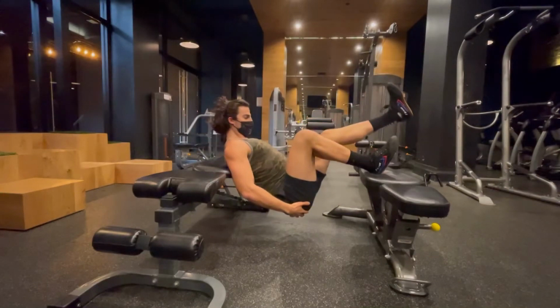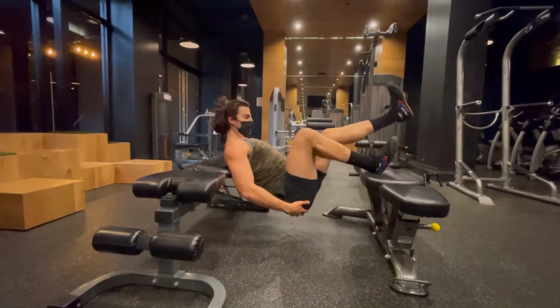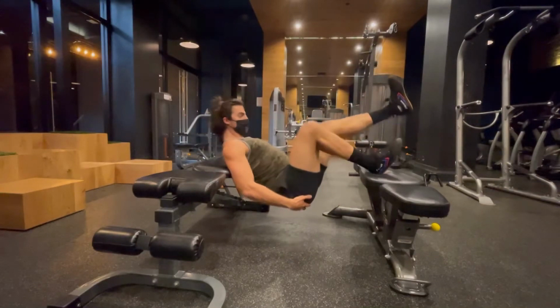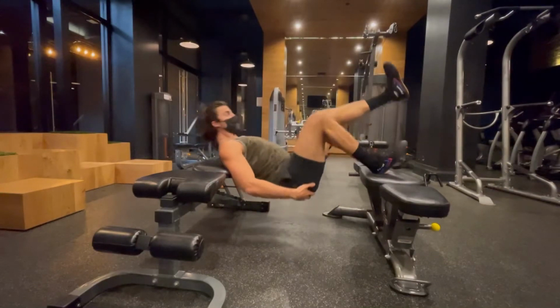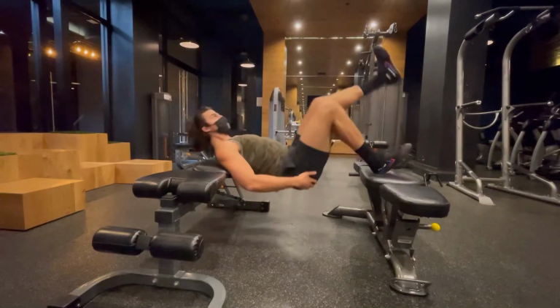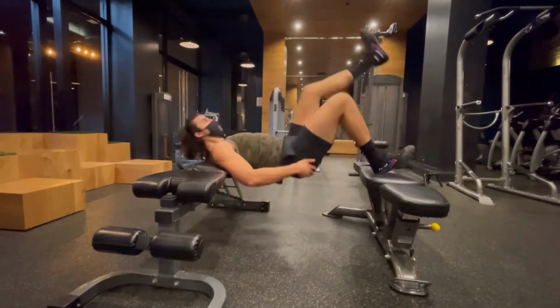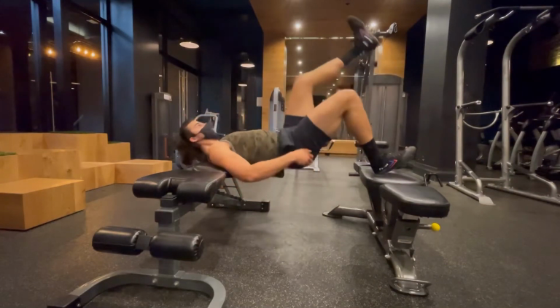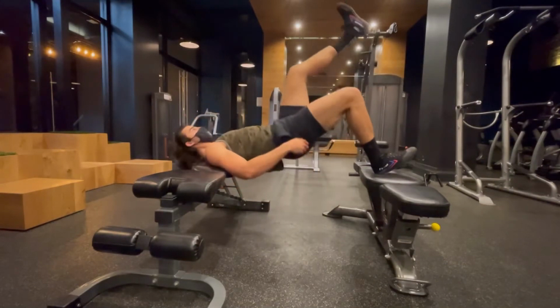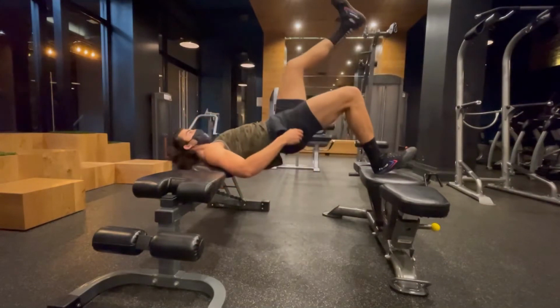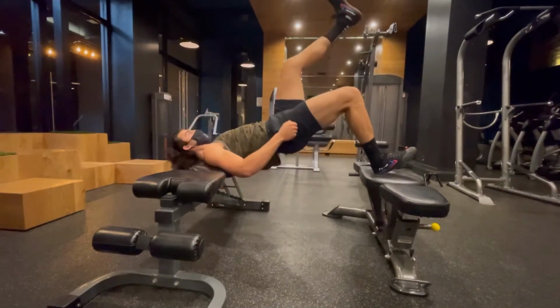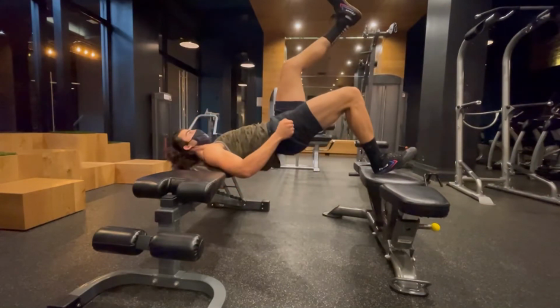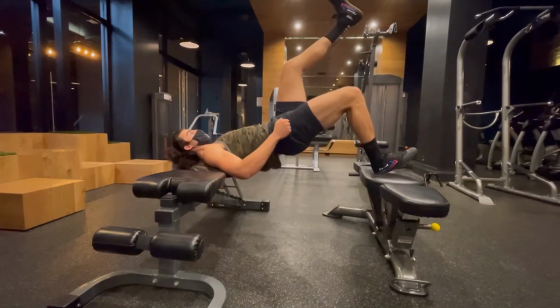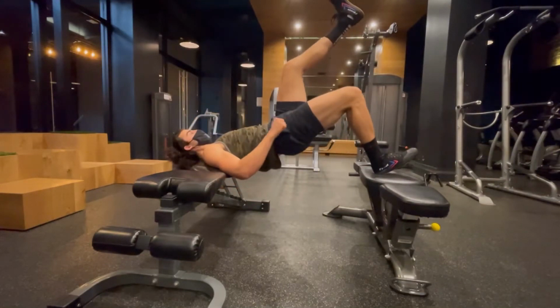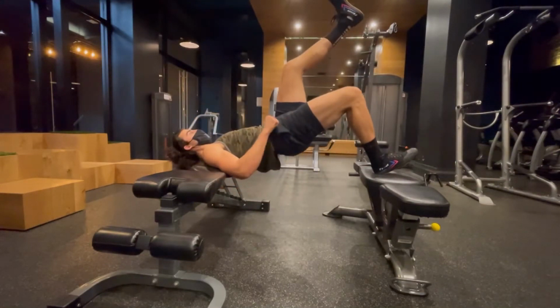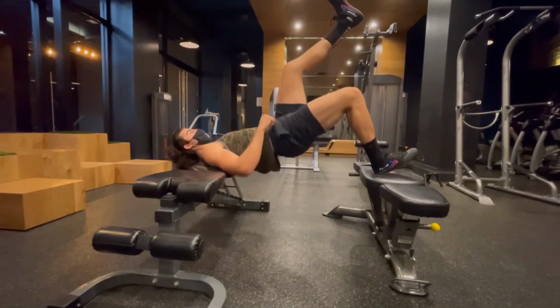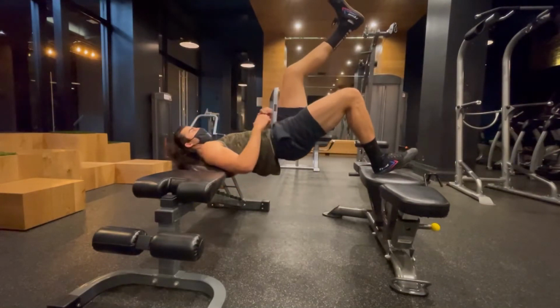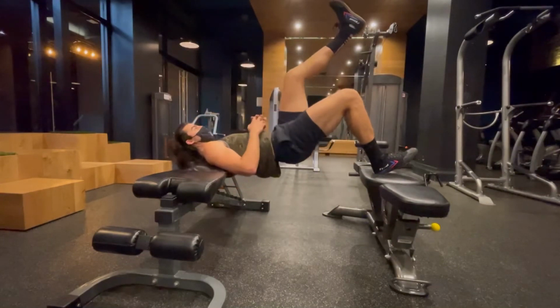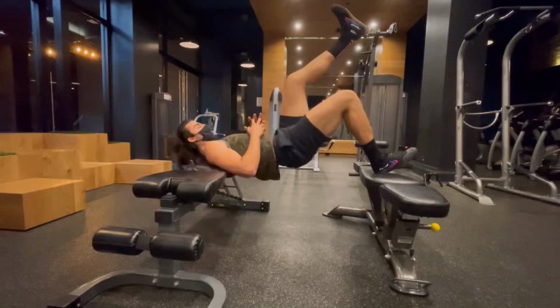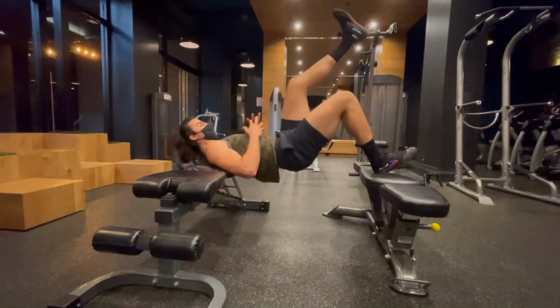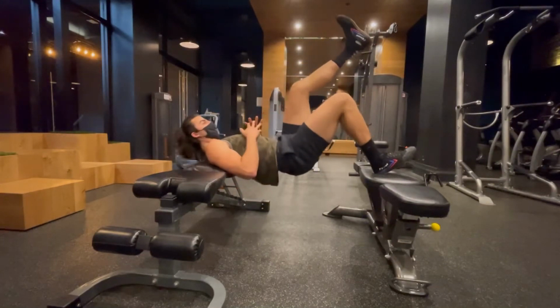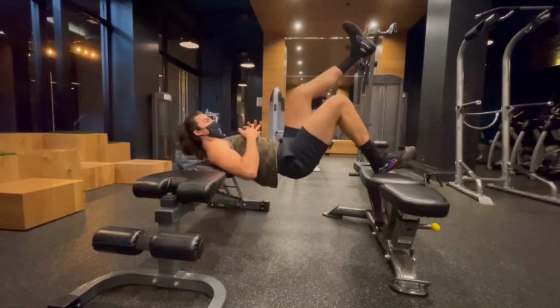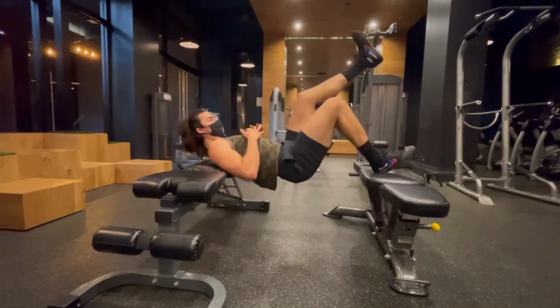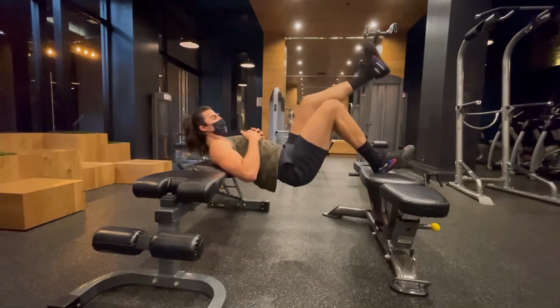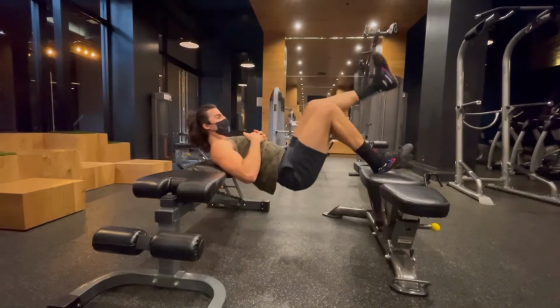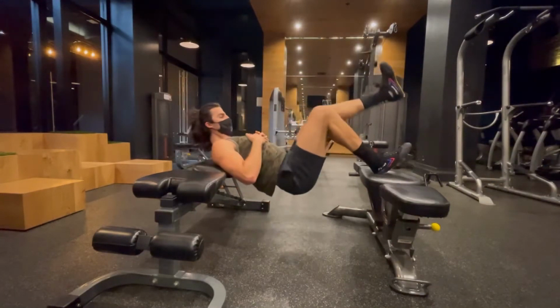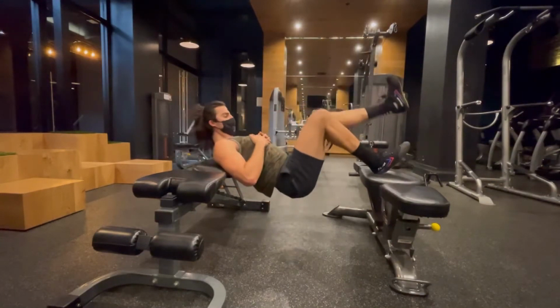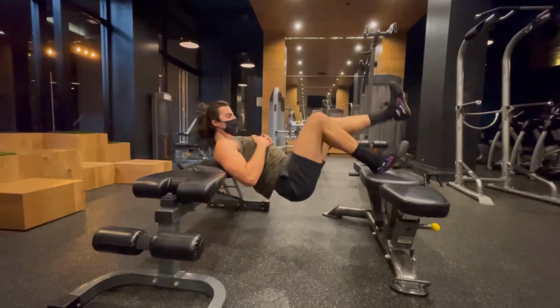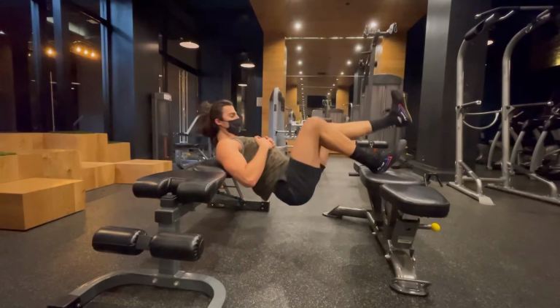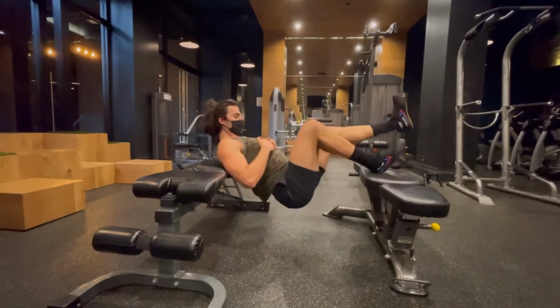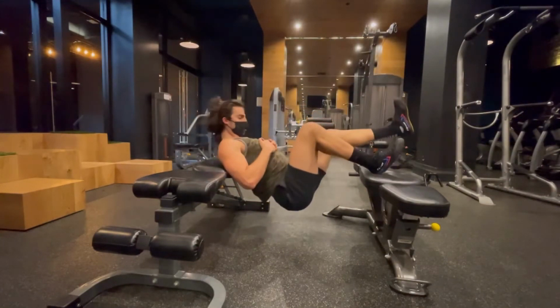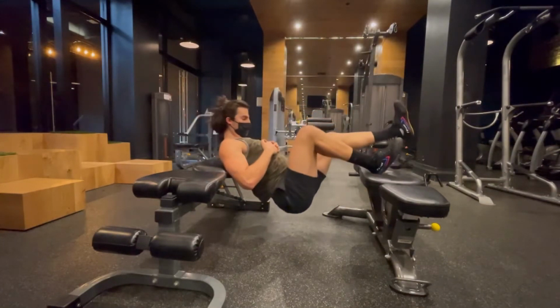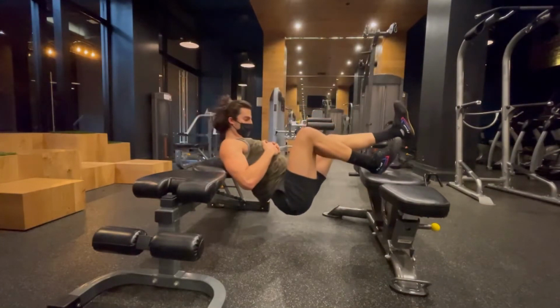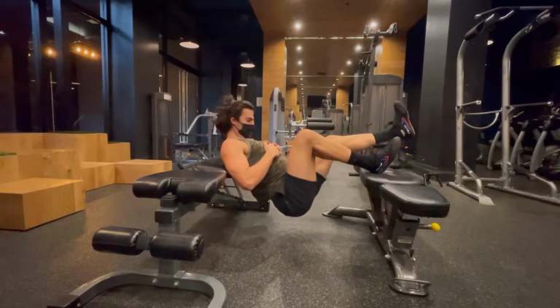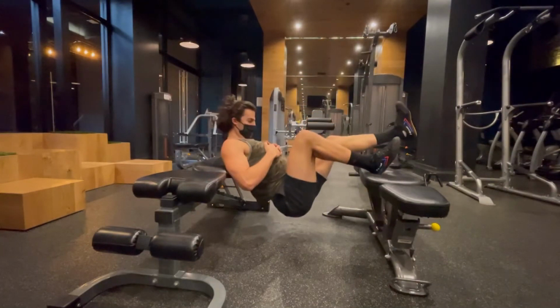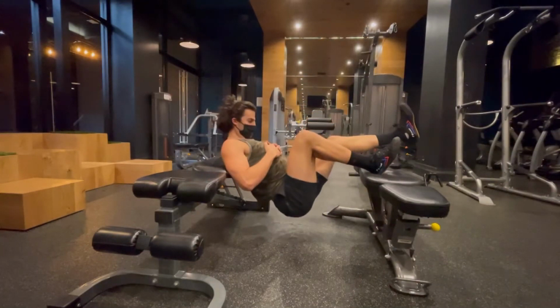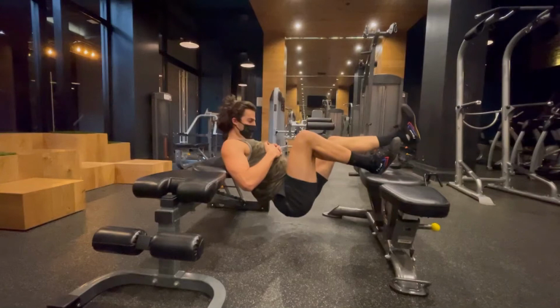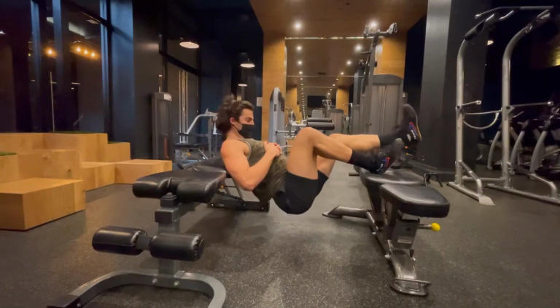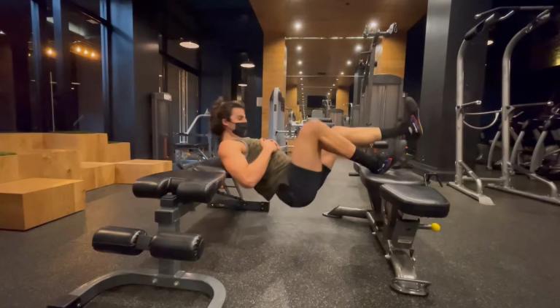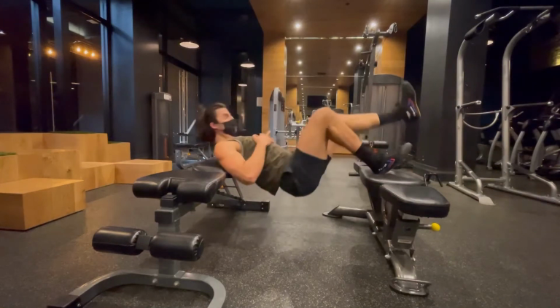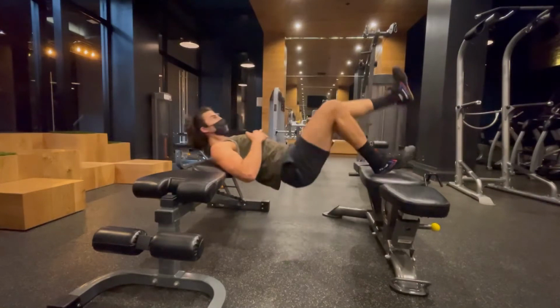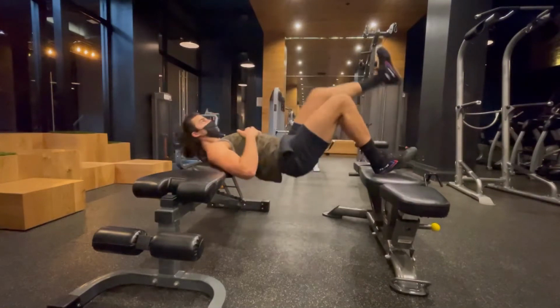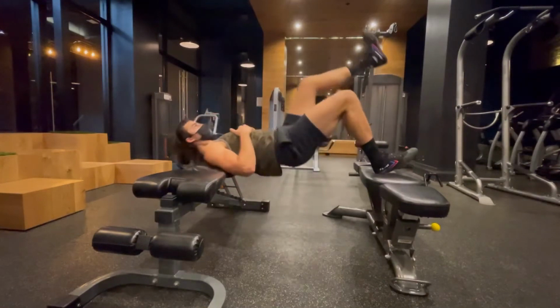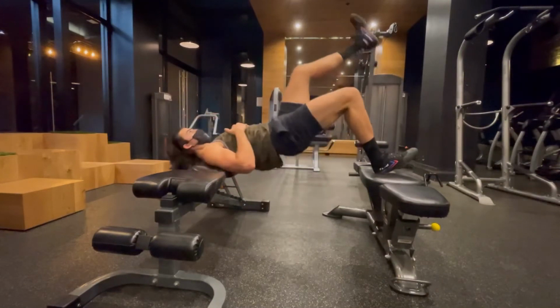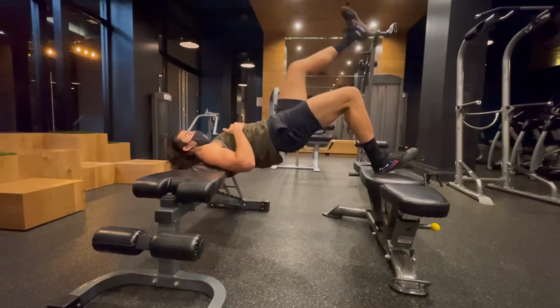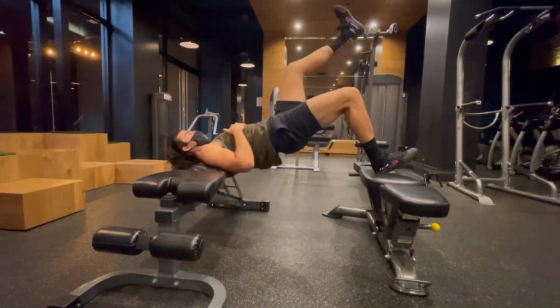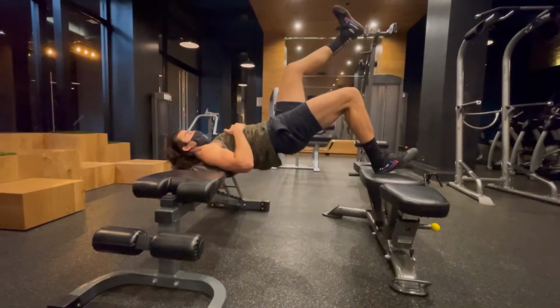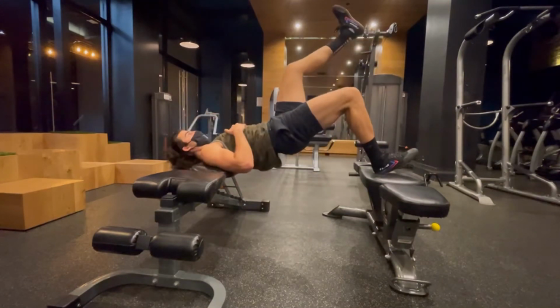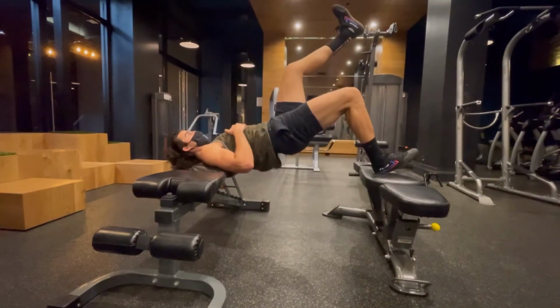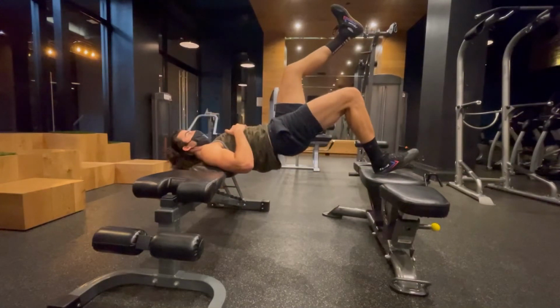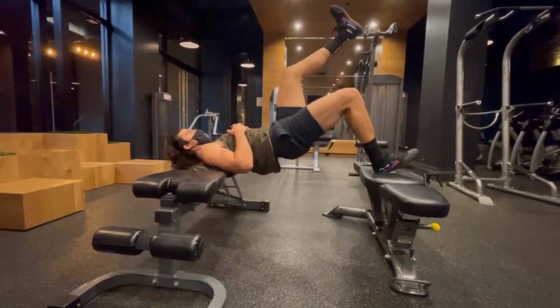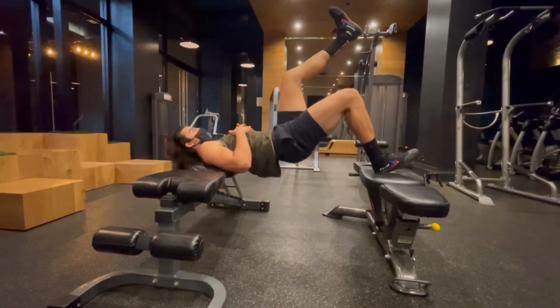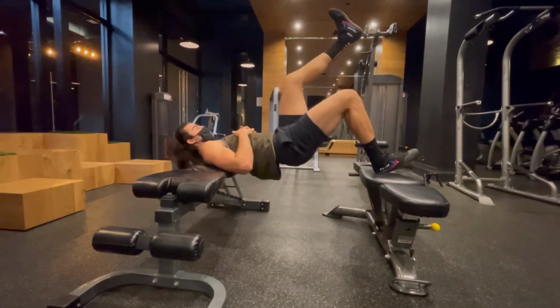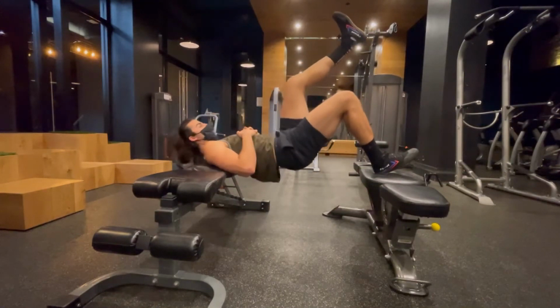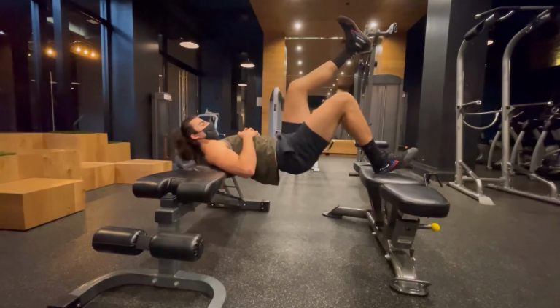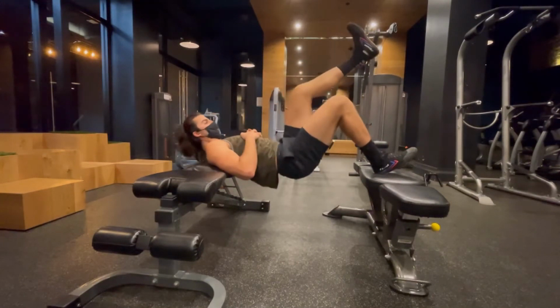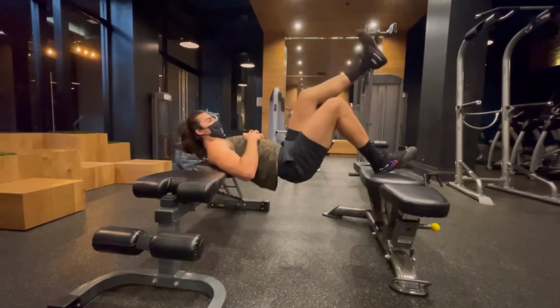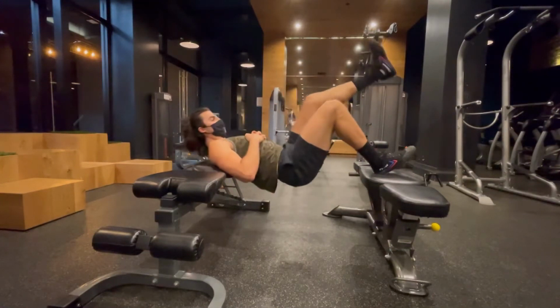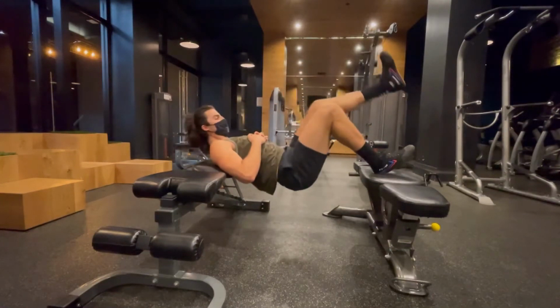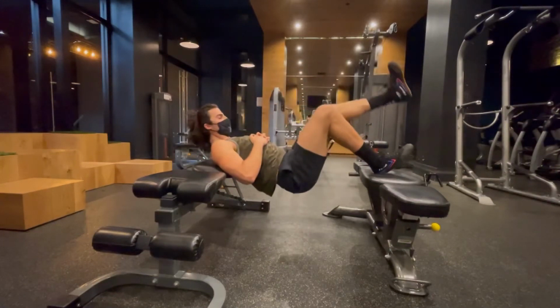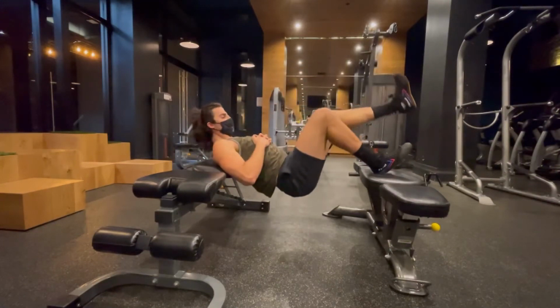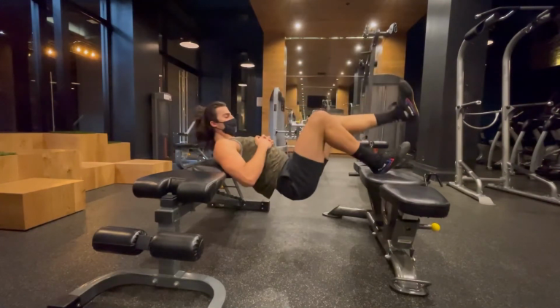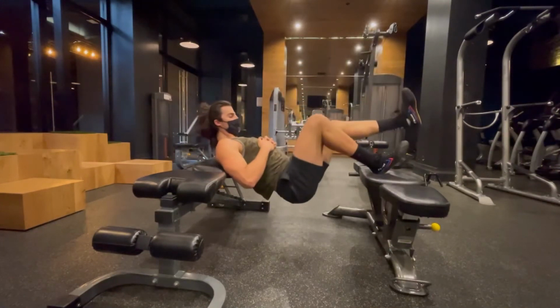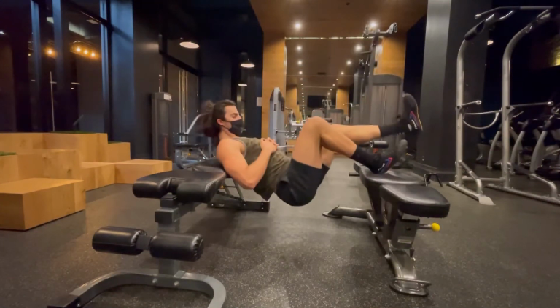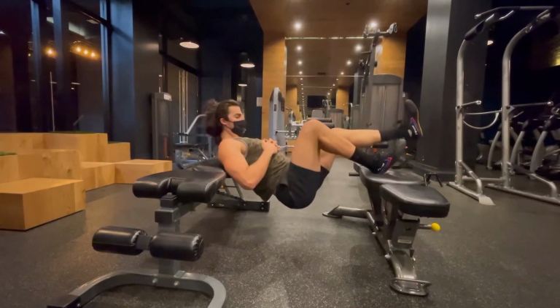So experiment, try this around, but you should feel it in your glutes and your hamstring. It's an advanced movement. Give this one a go.